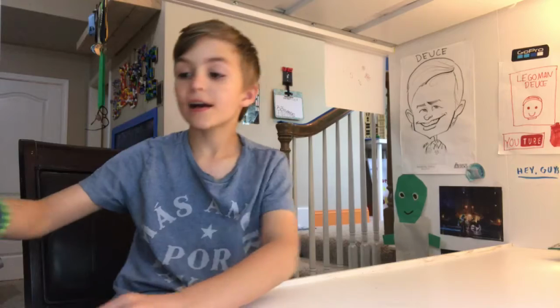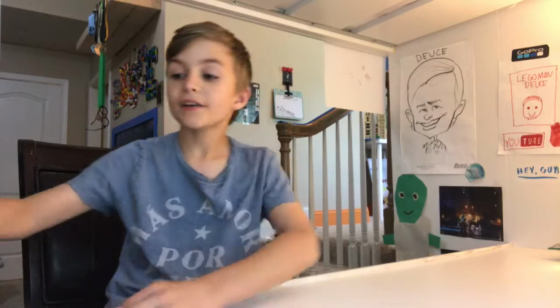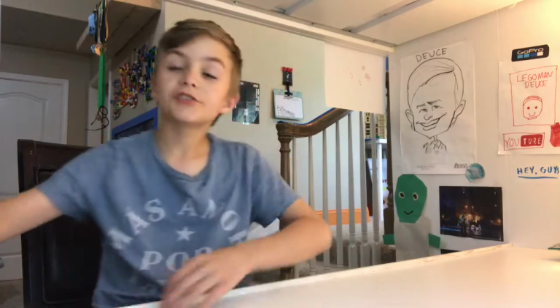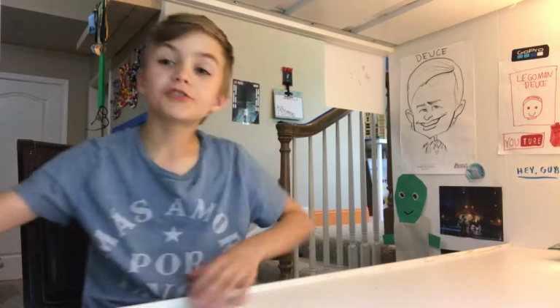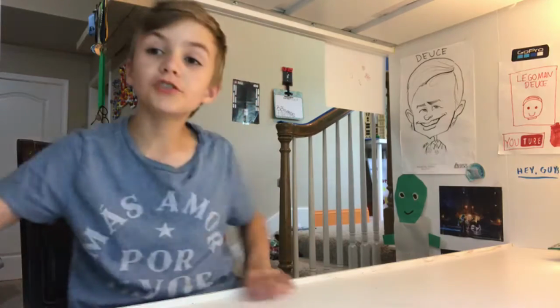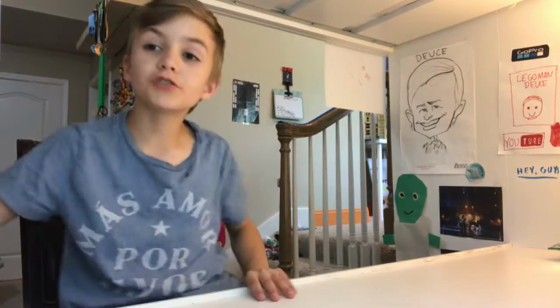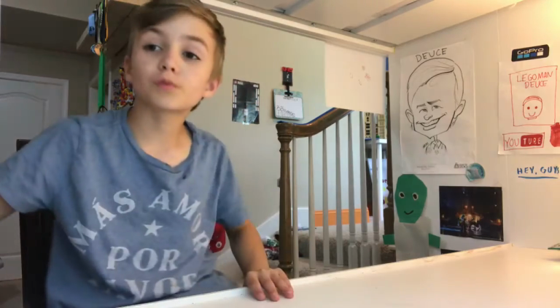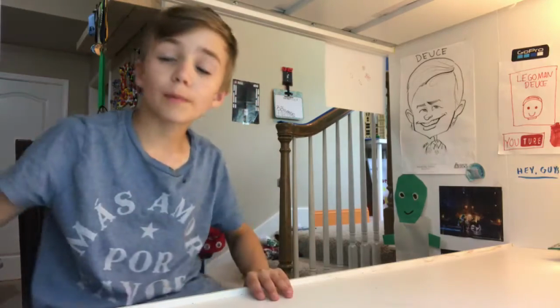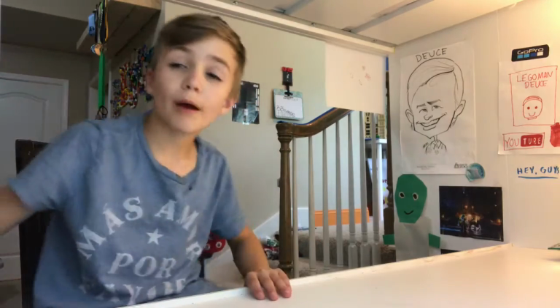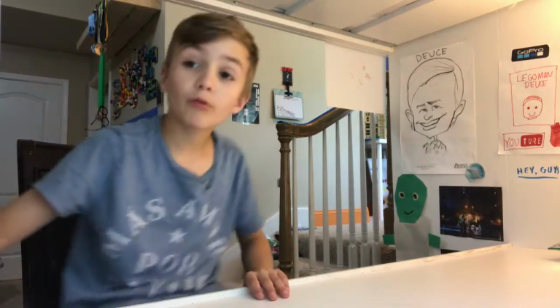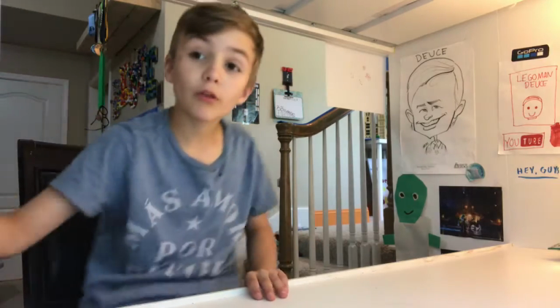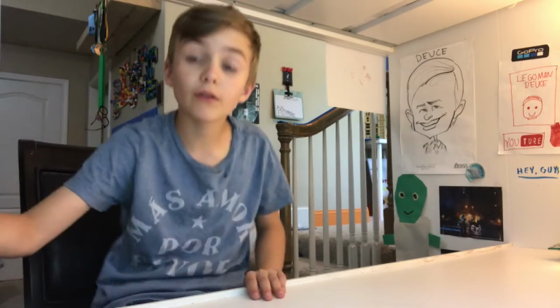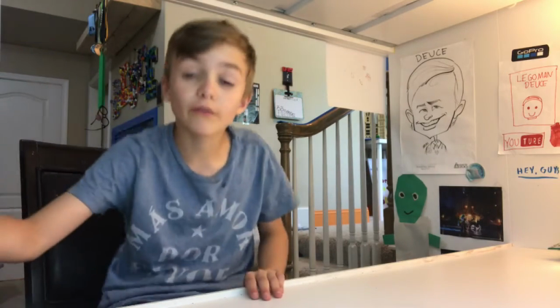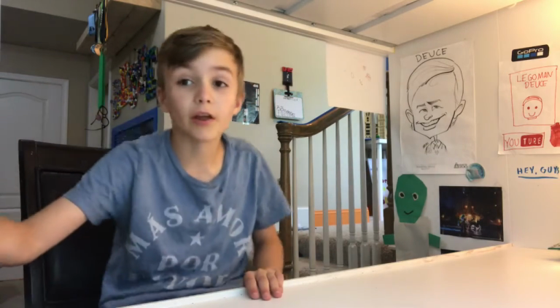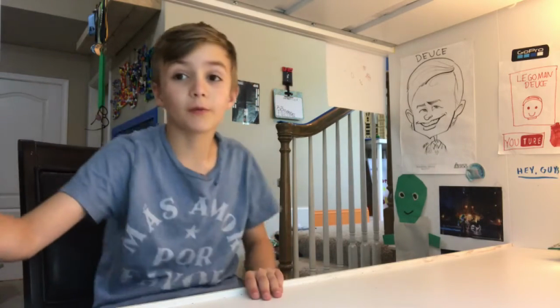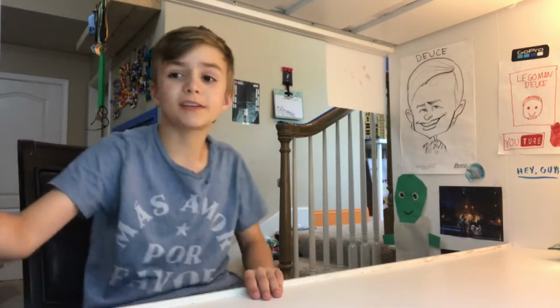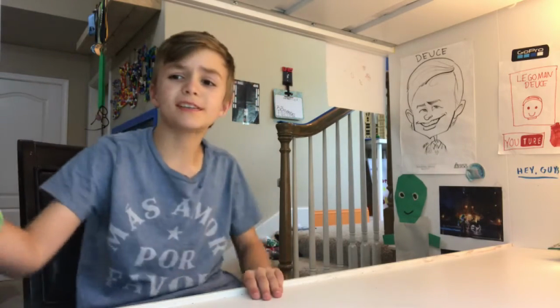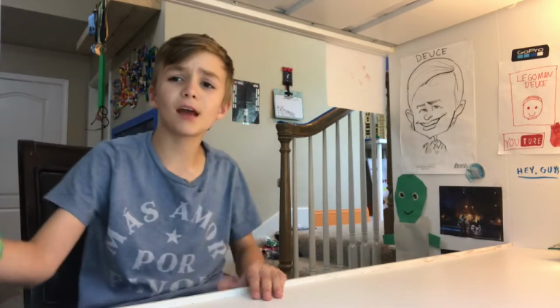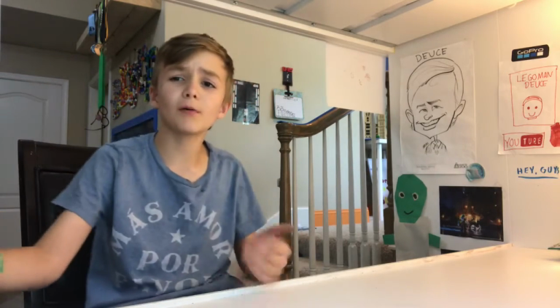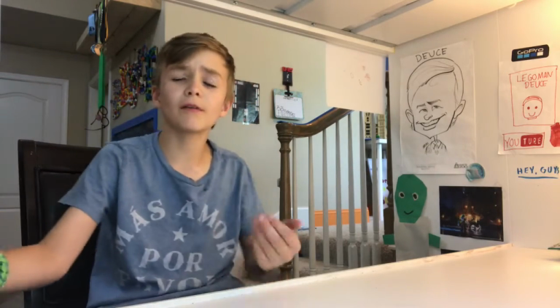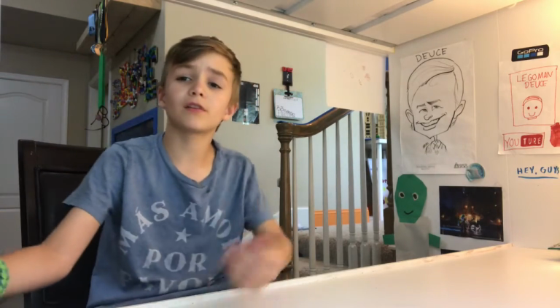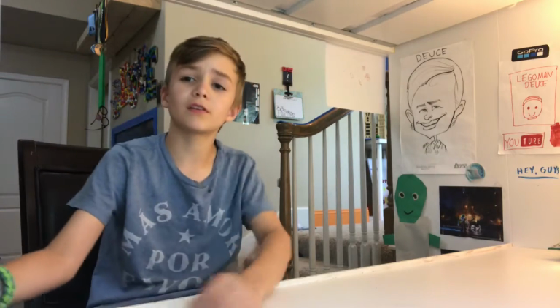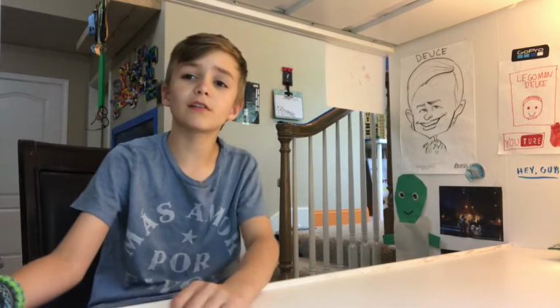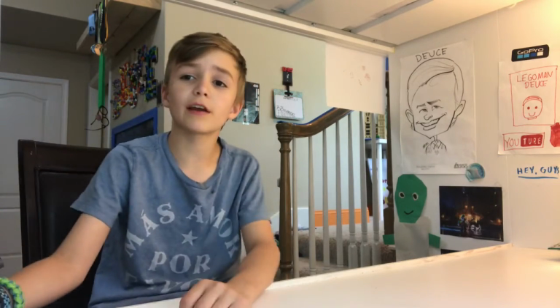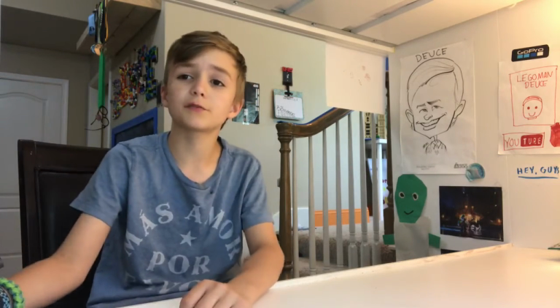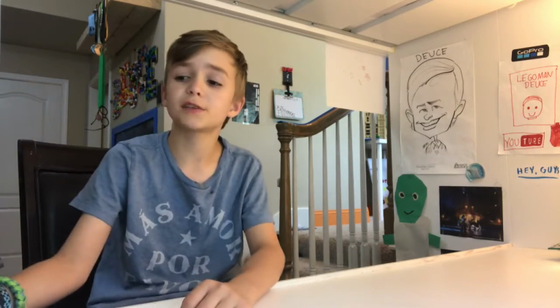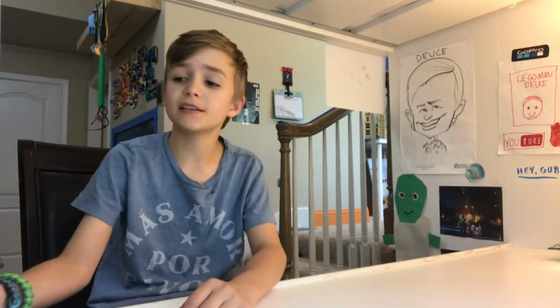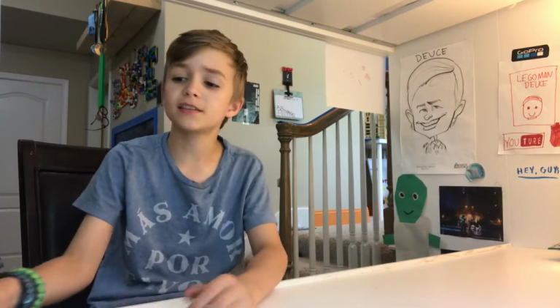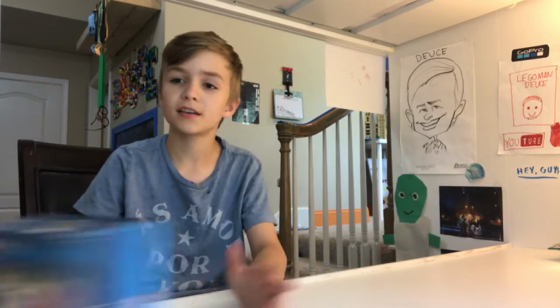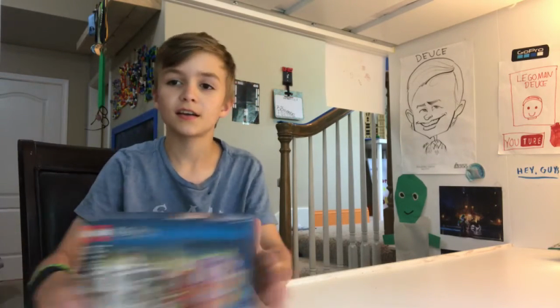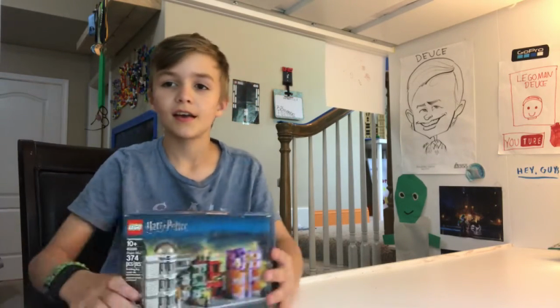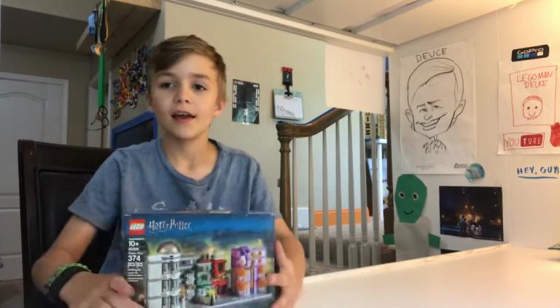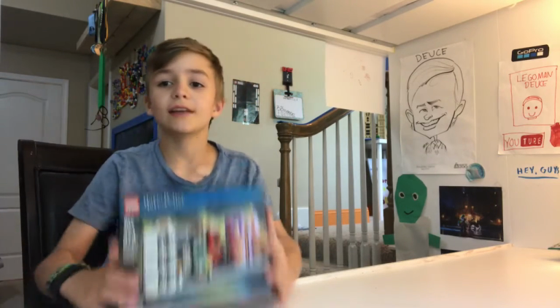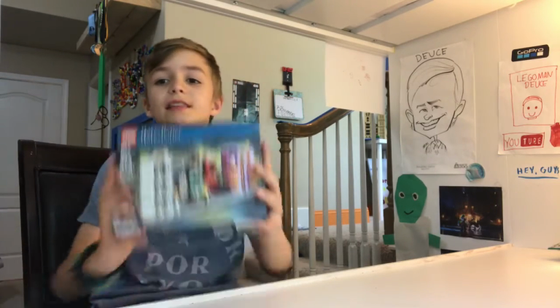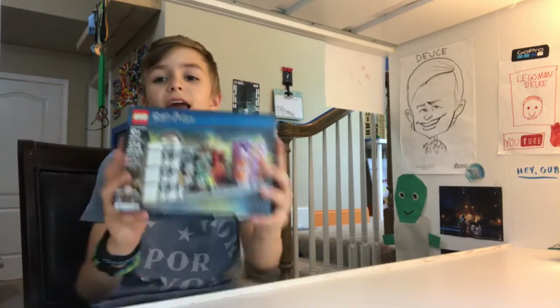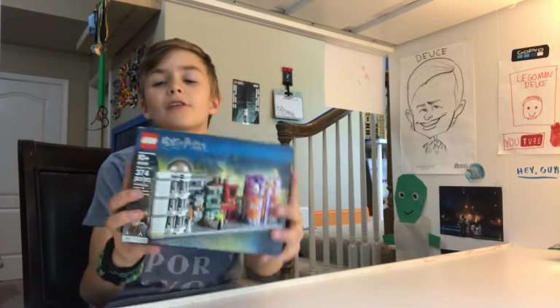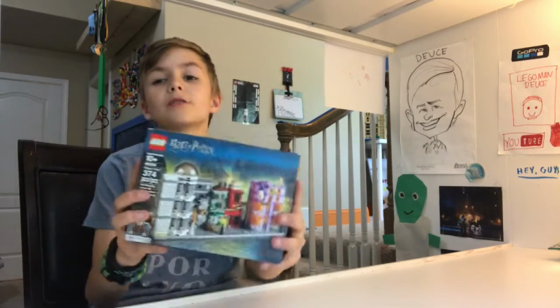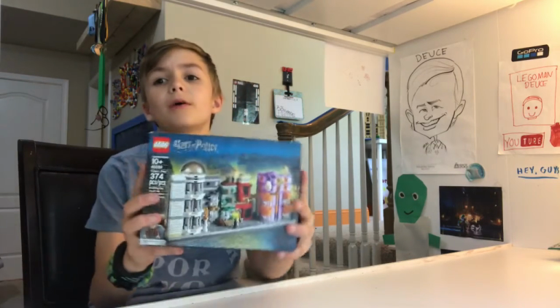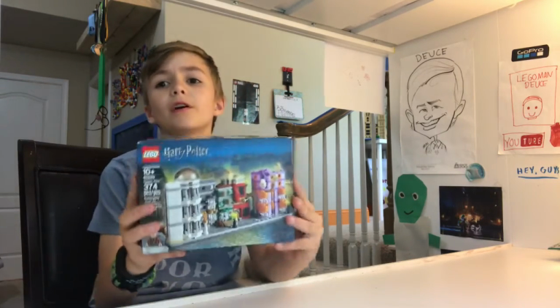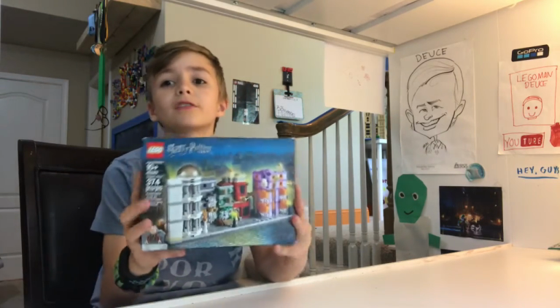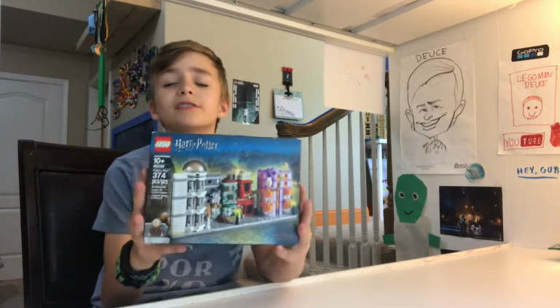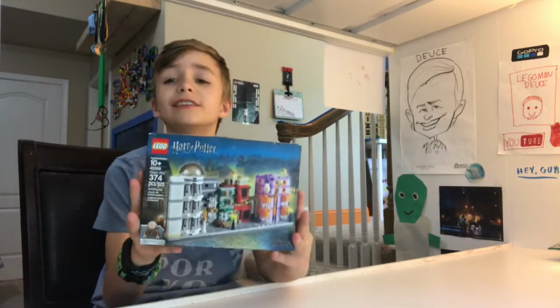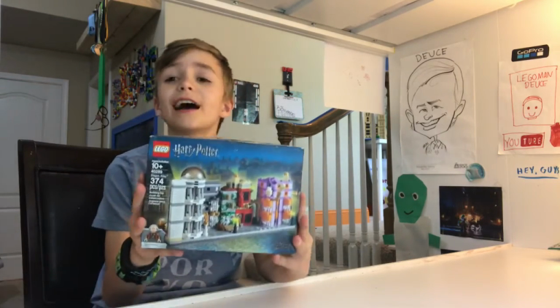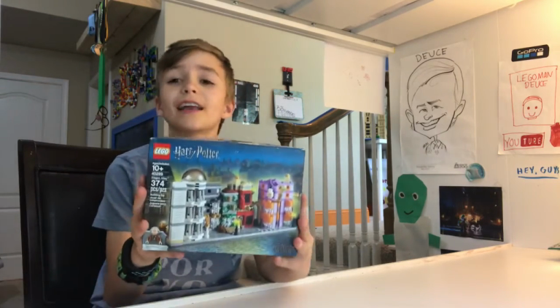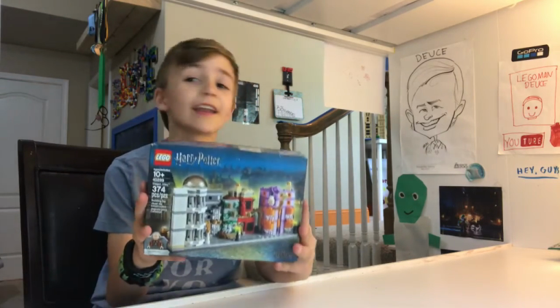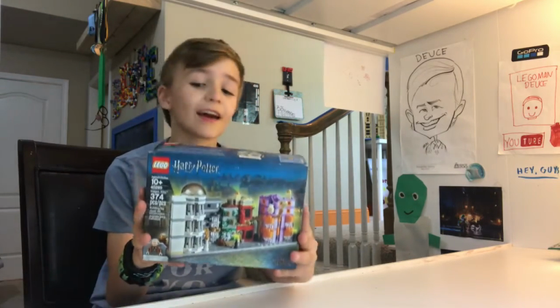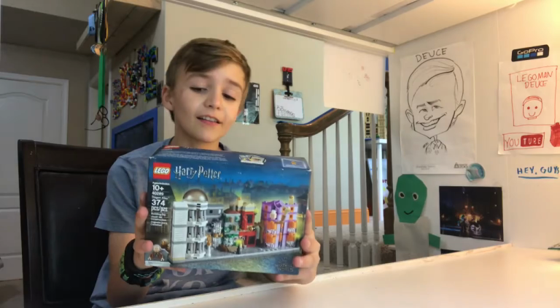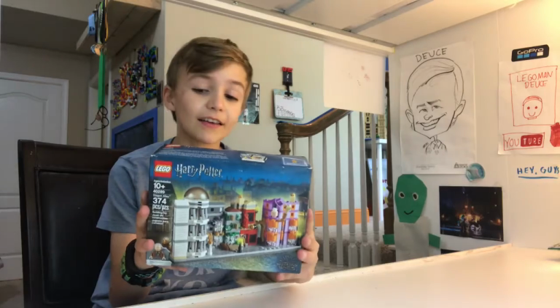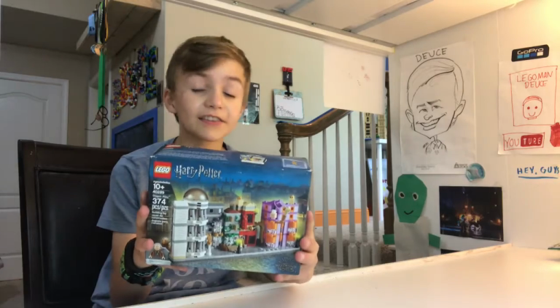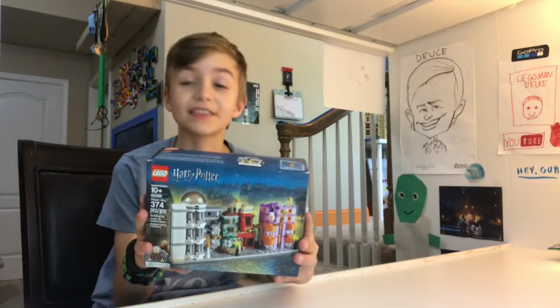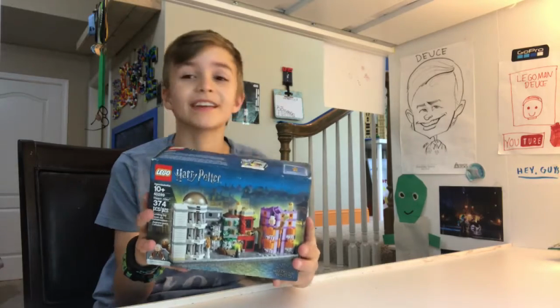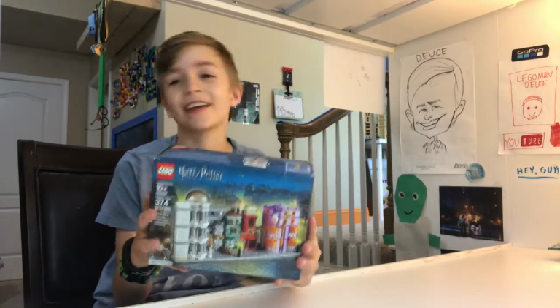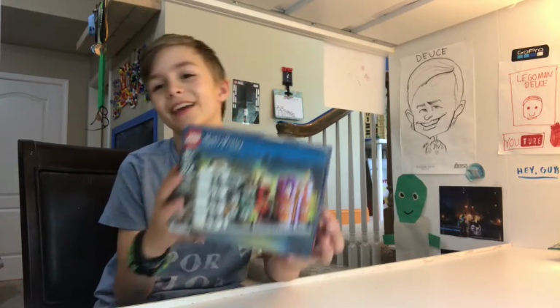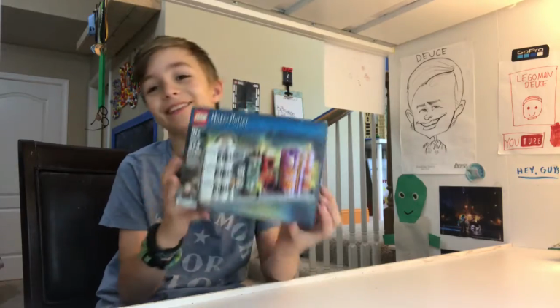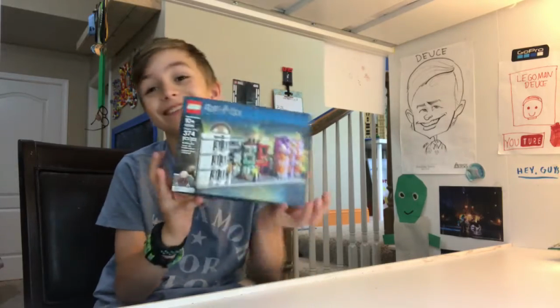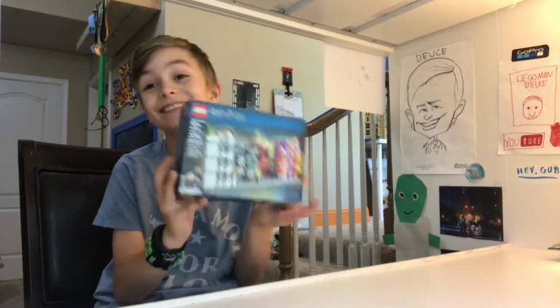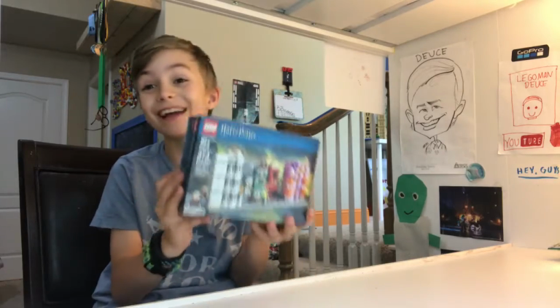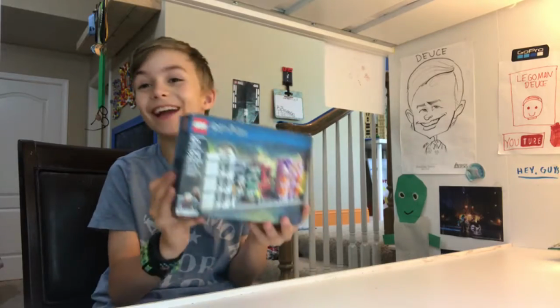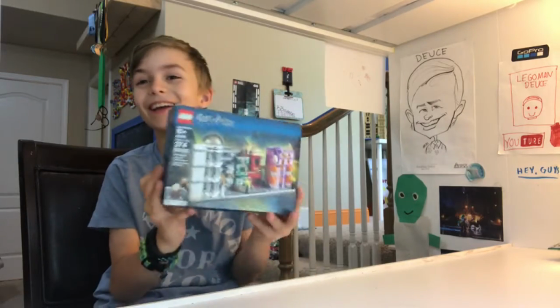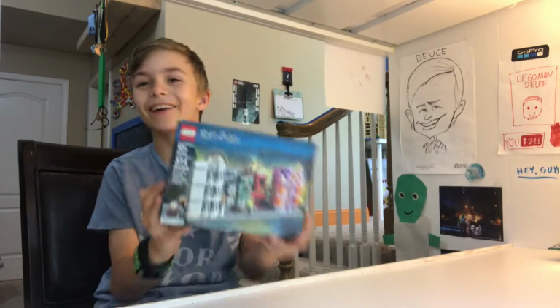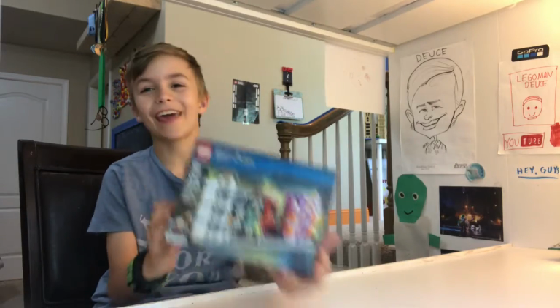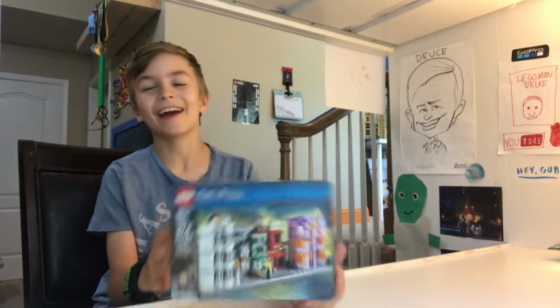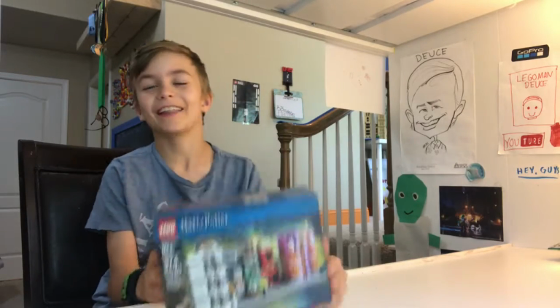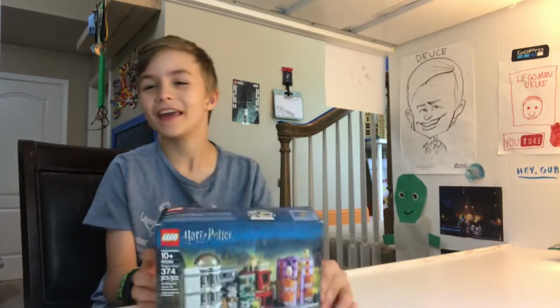Hey guys, it's Deuce, and we're back with another video. Today we have another Lego set — it's the Harry Potter Diagon Alley. Just kidding, it's Diagon Alley.